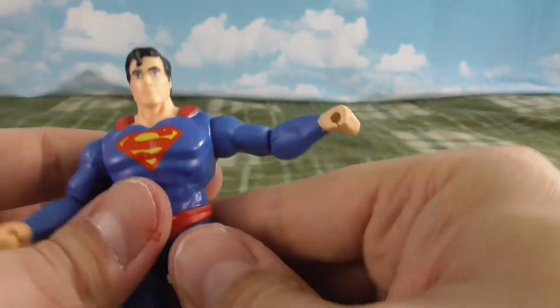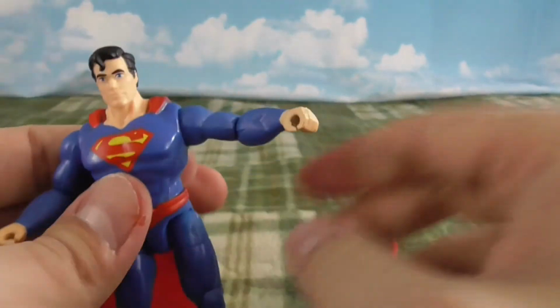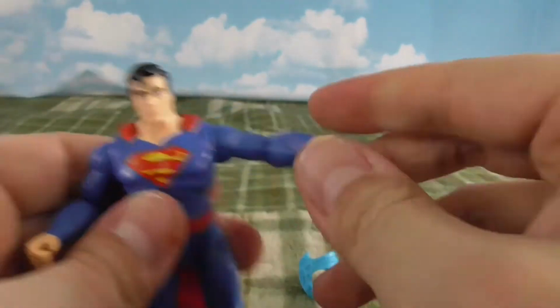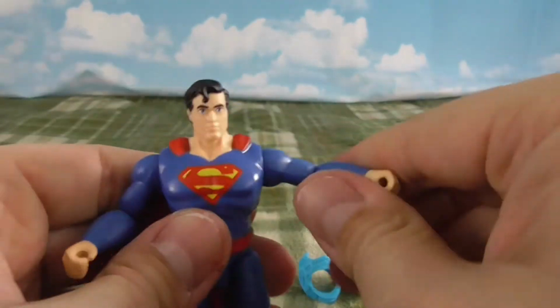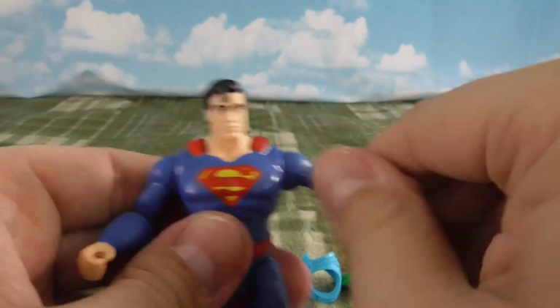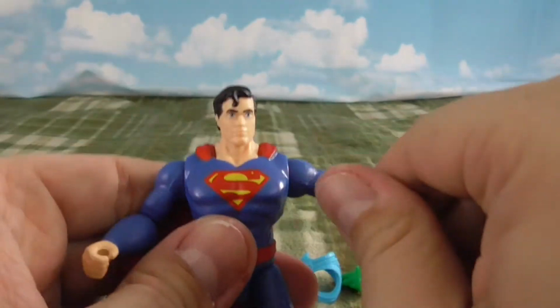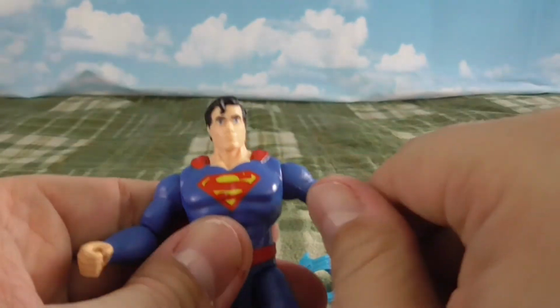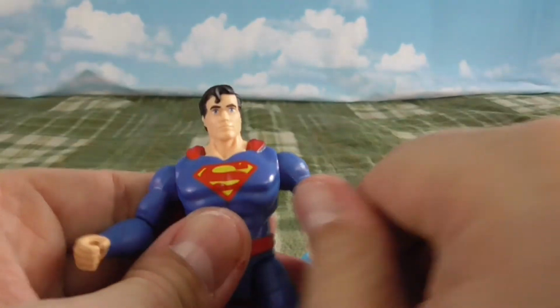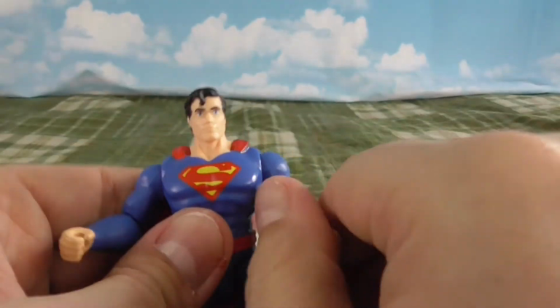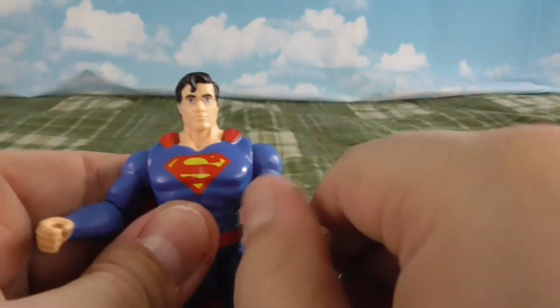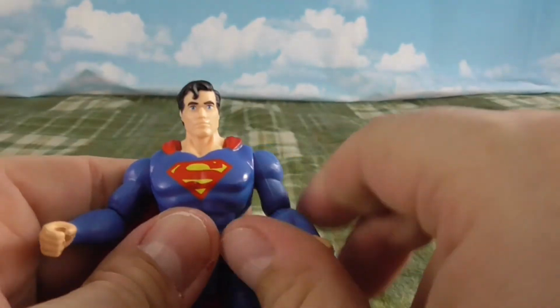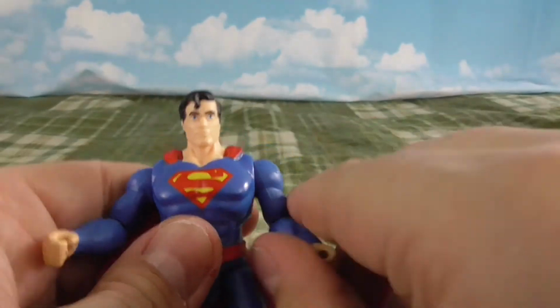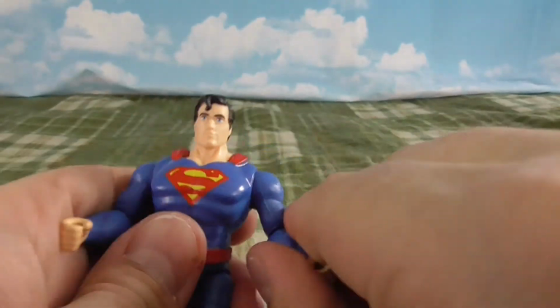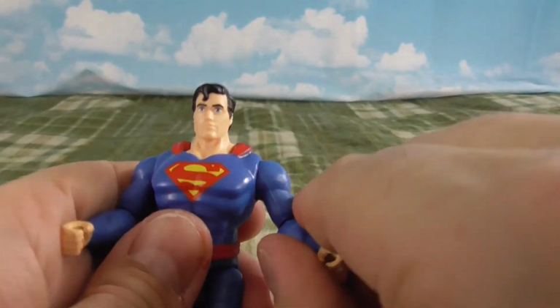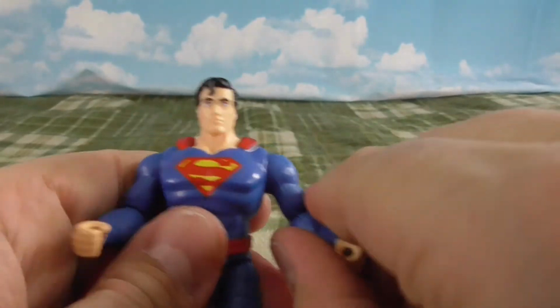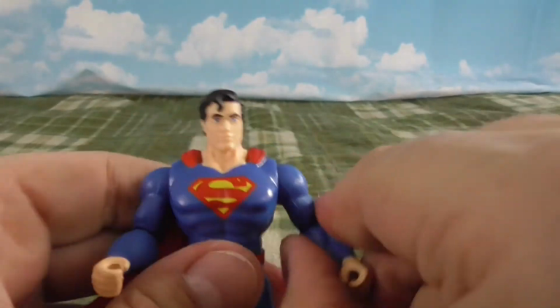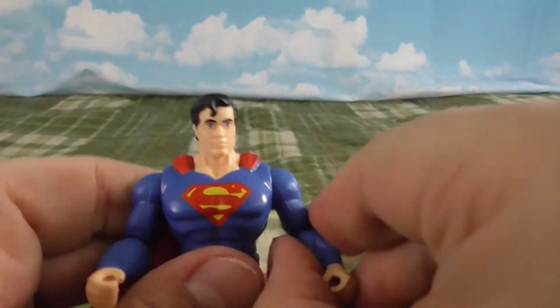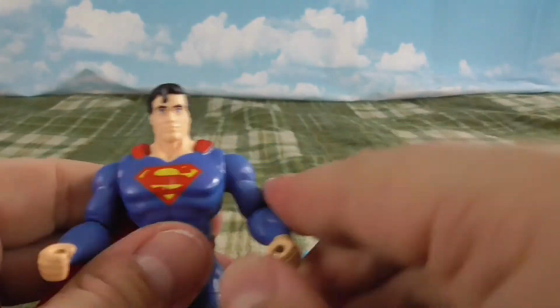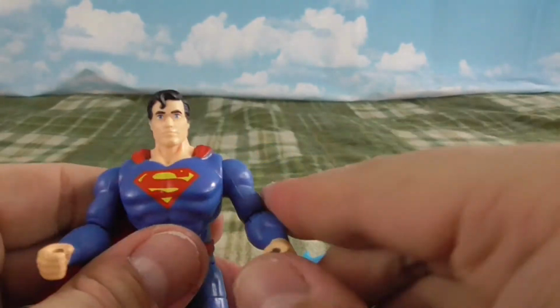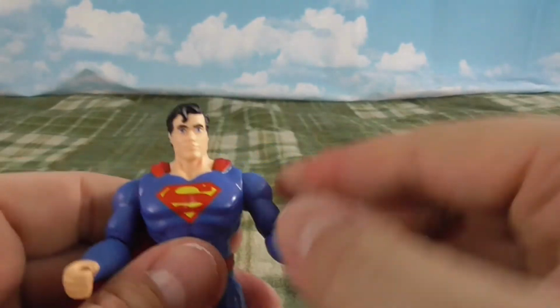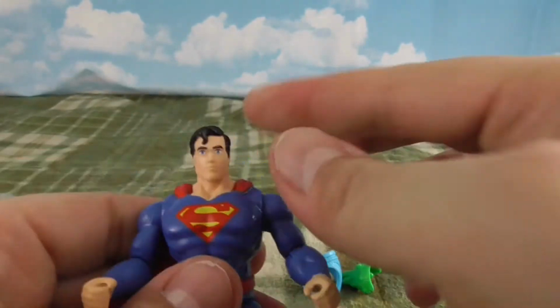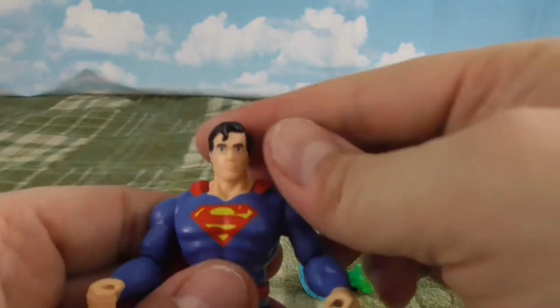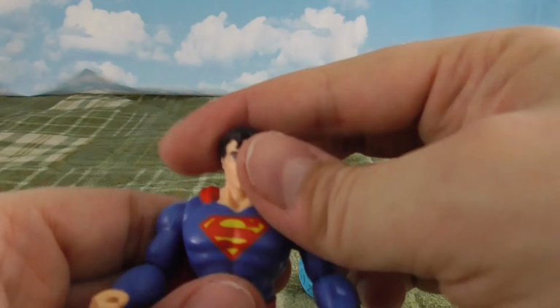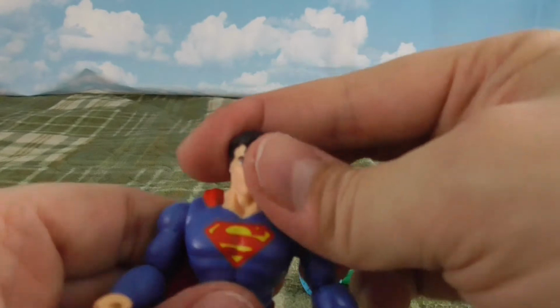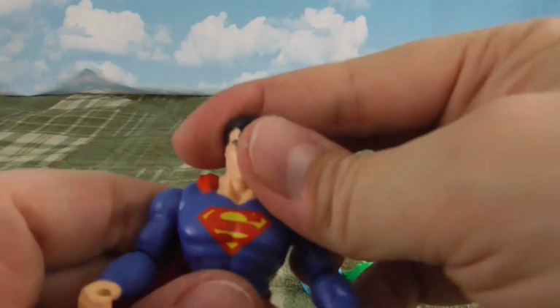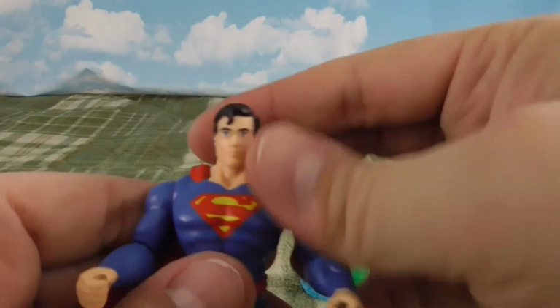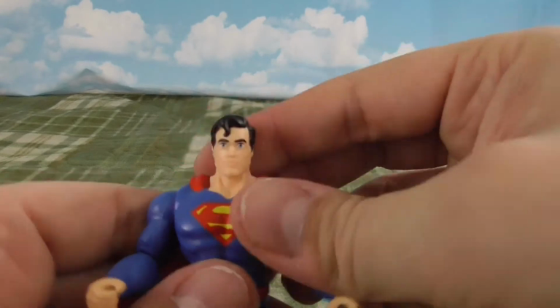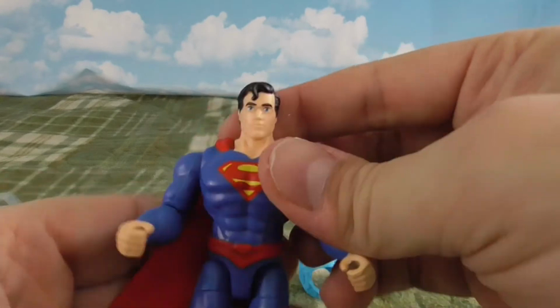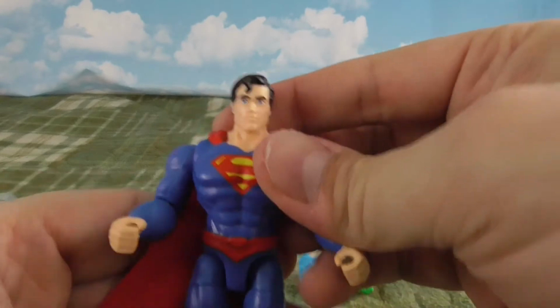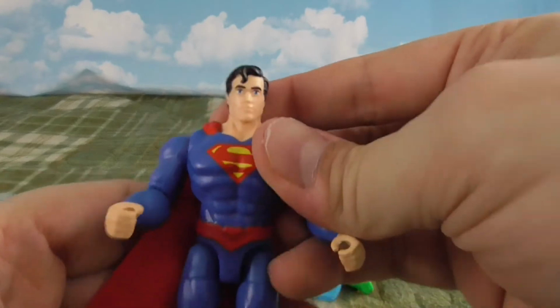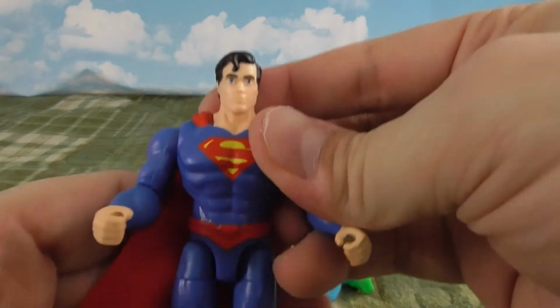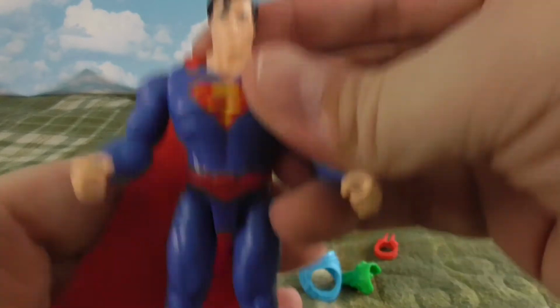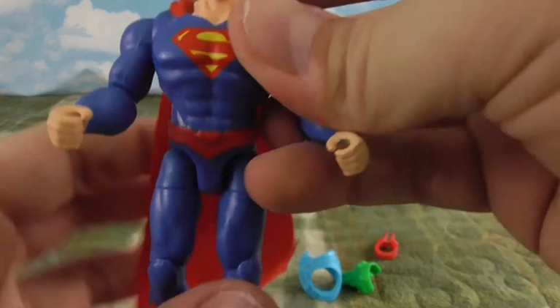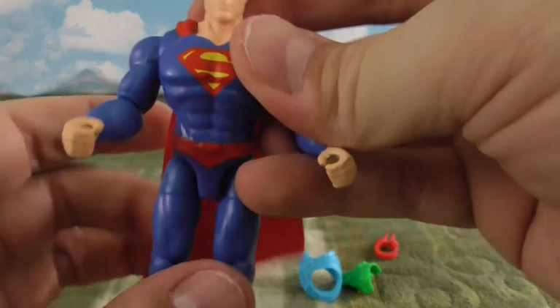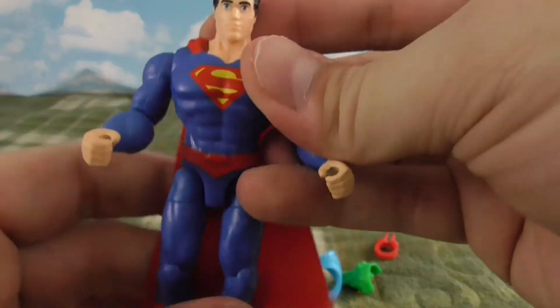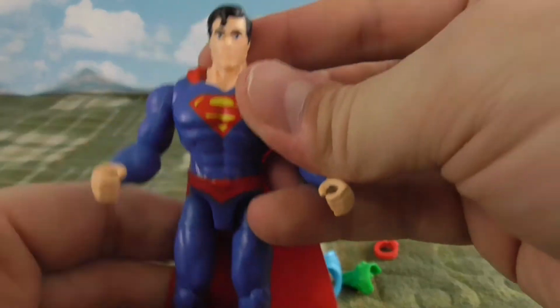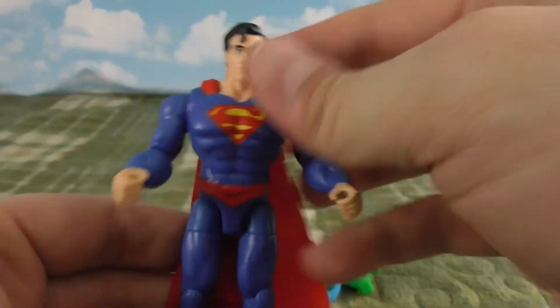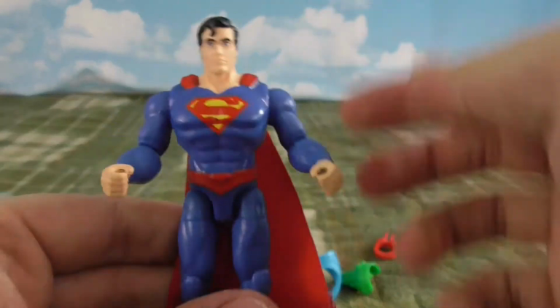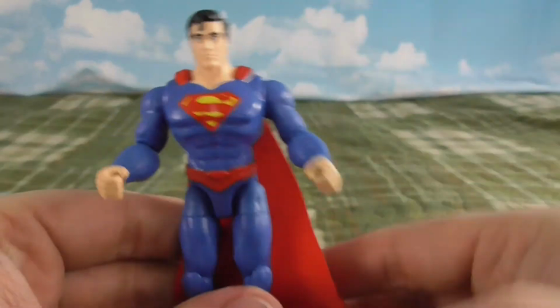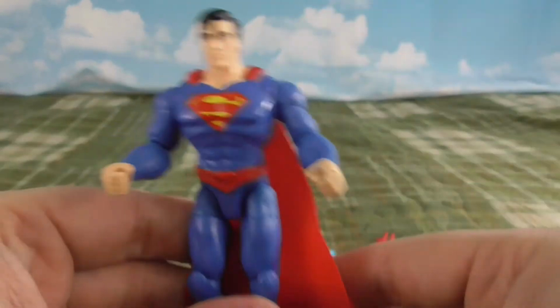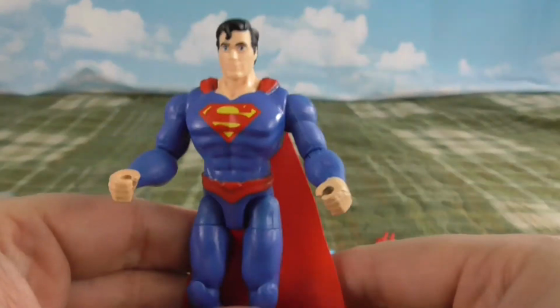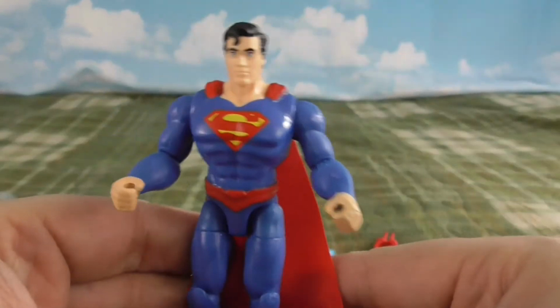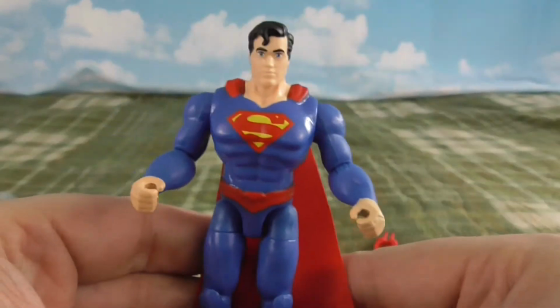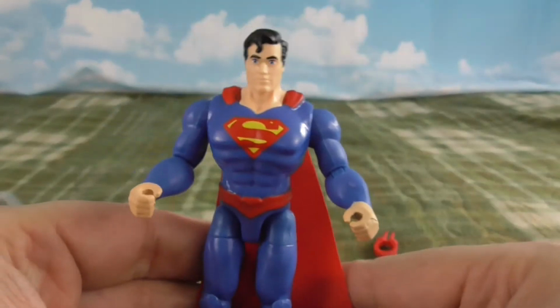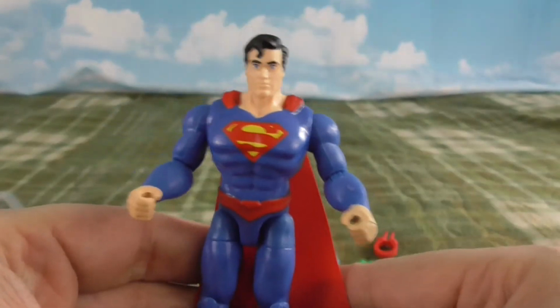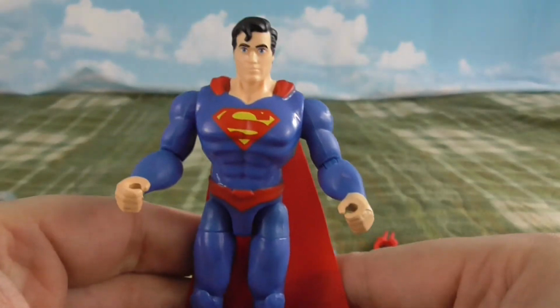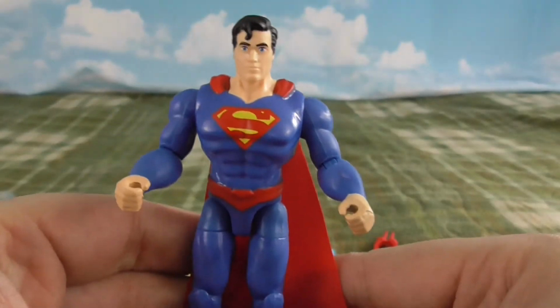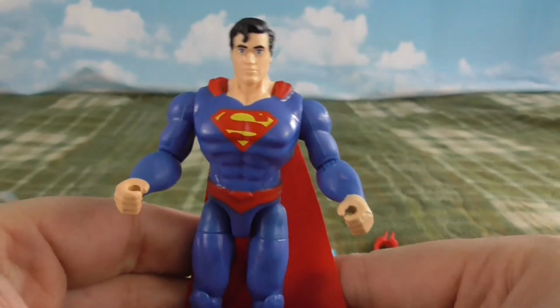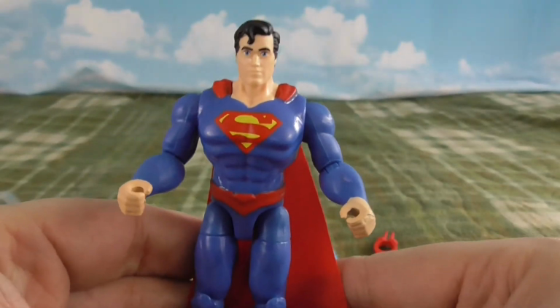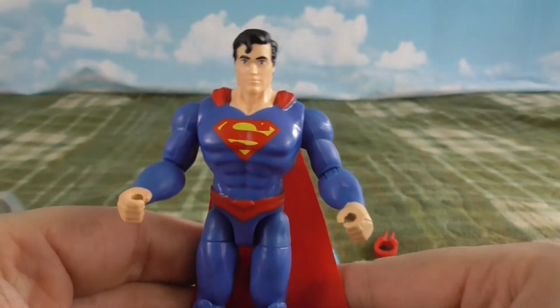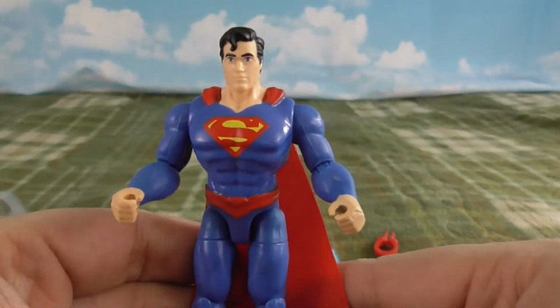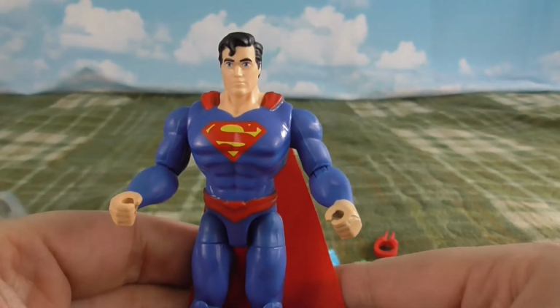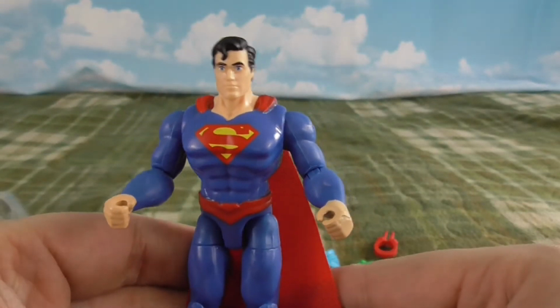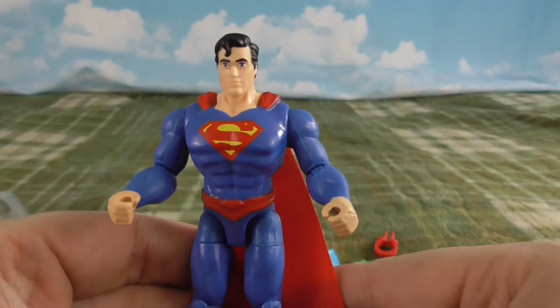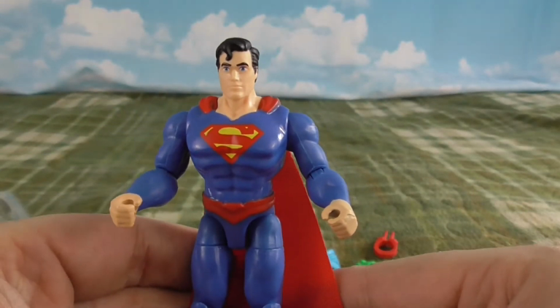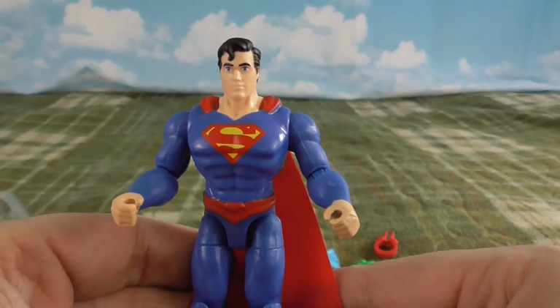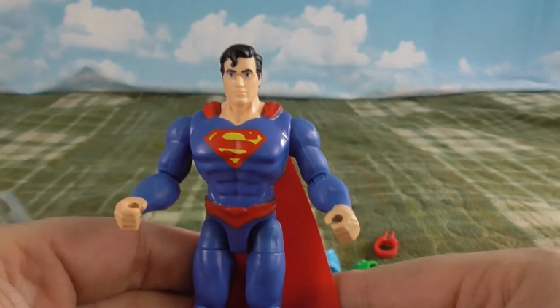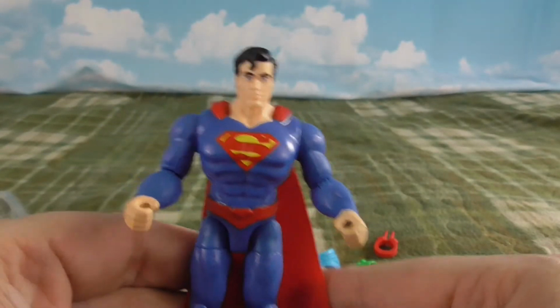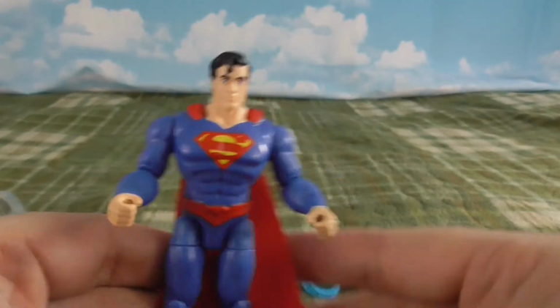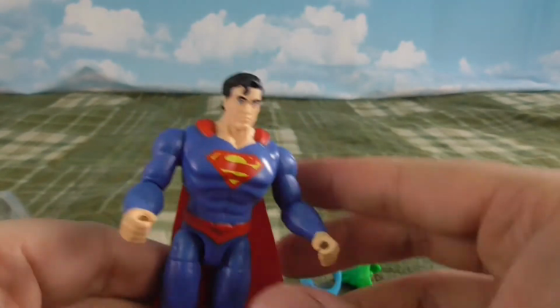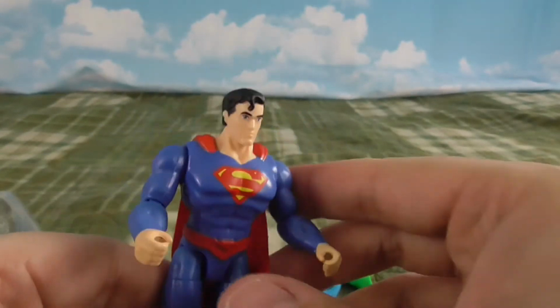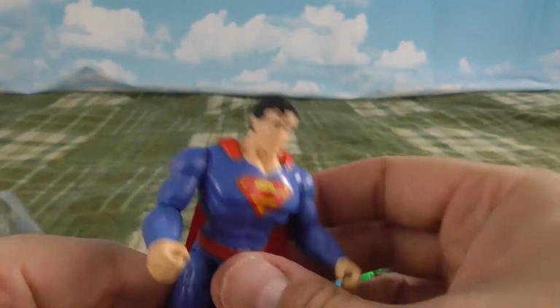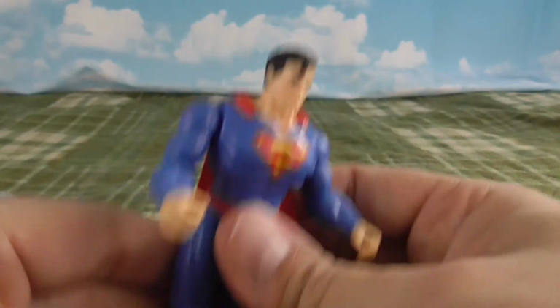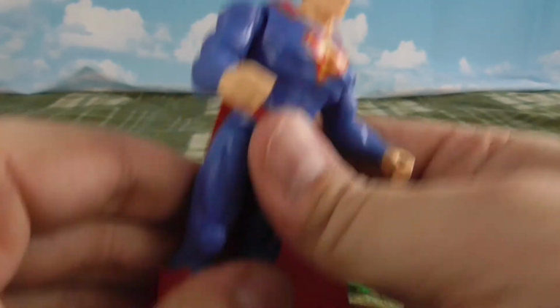I'm glad I was finally able to get a hold of him. Whoosh.